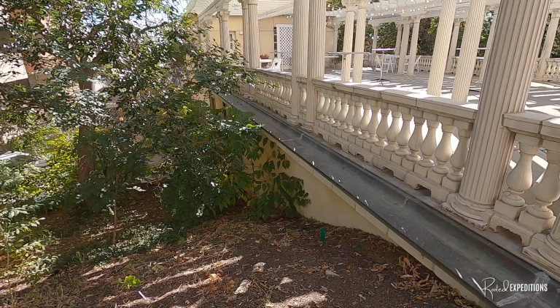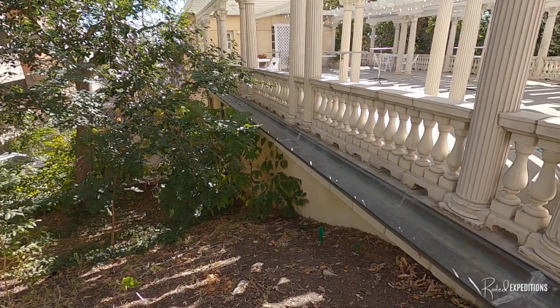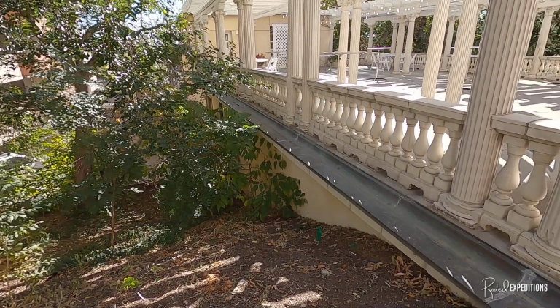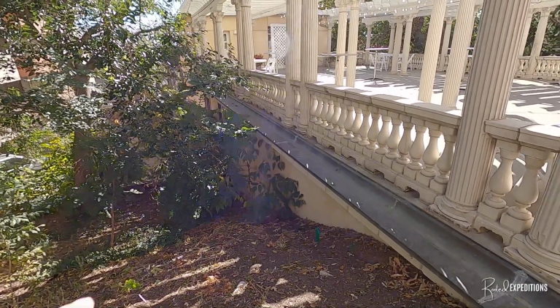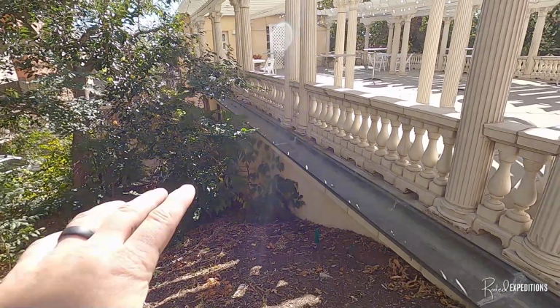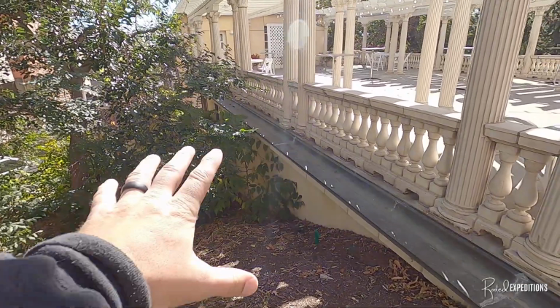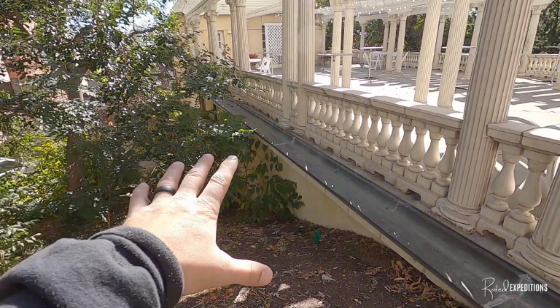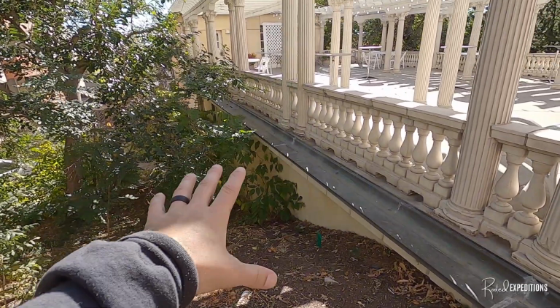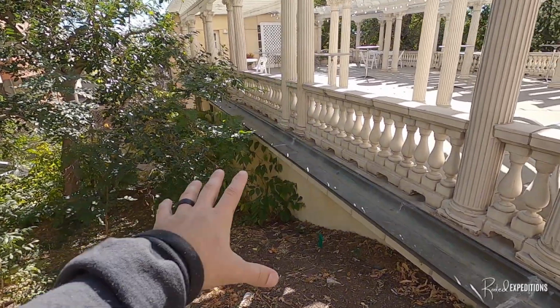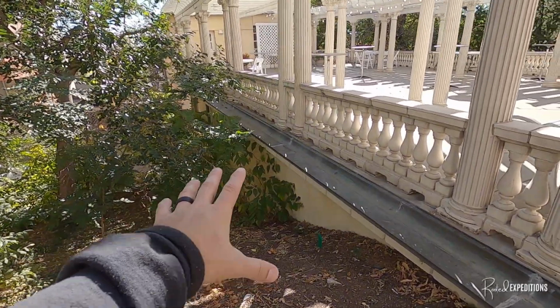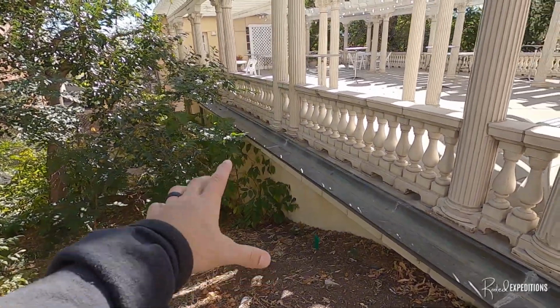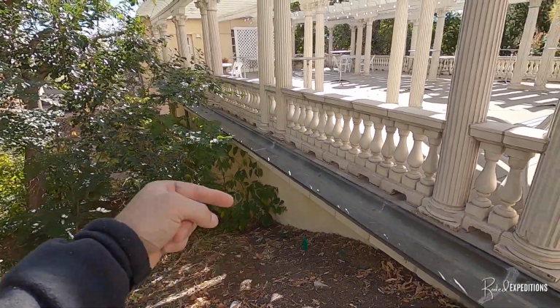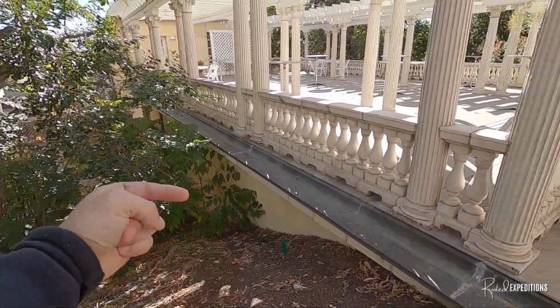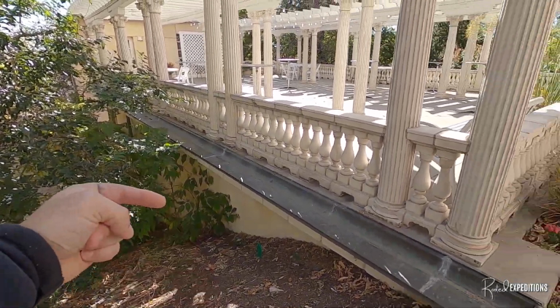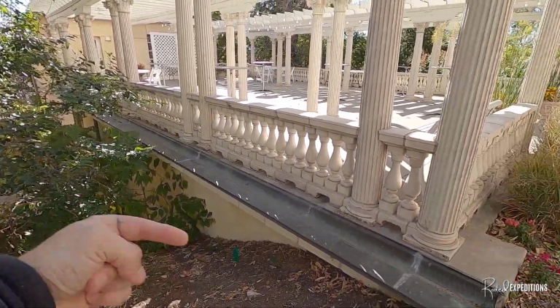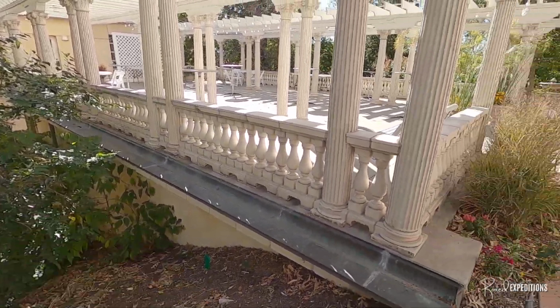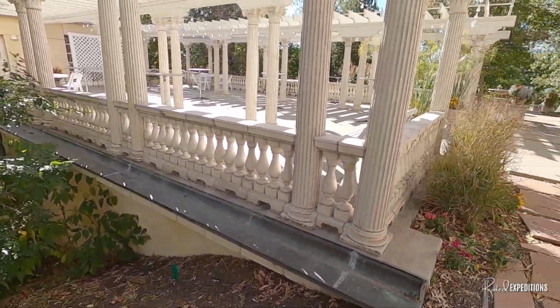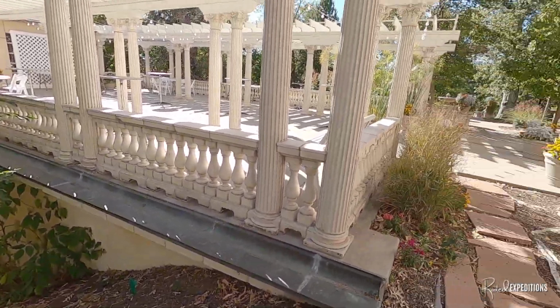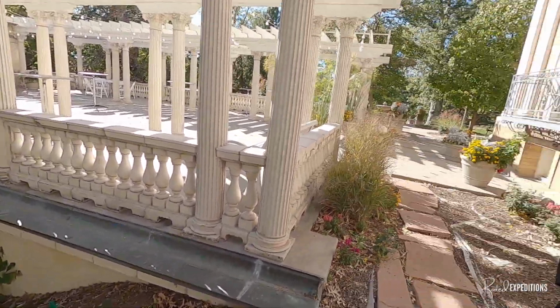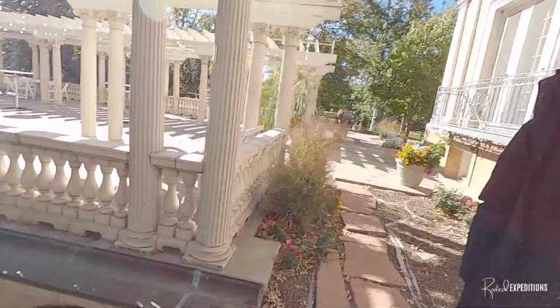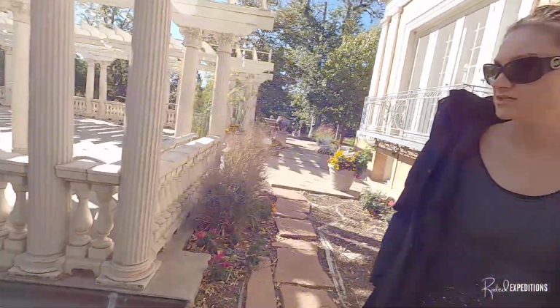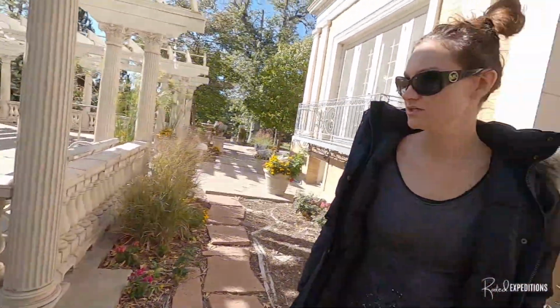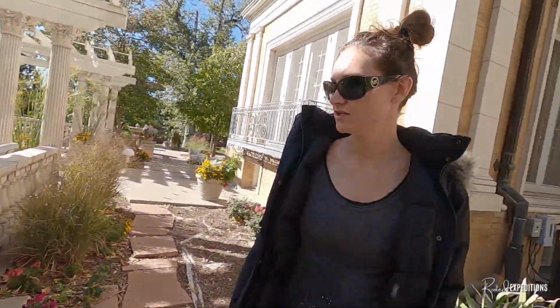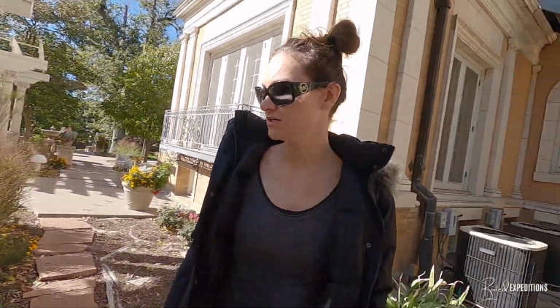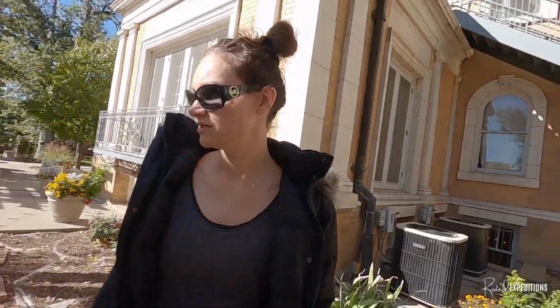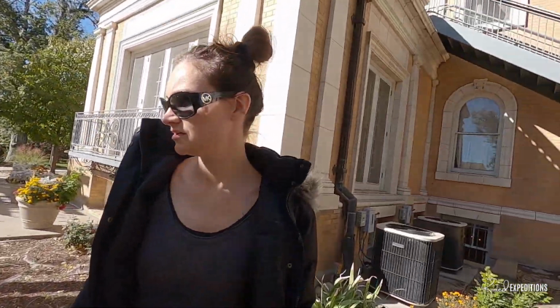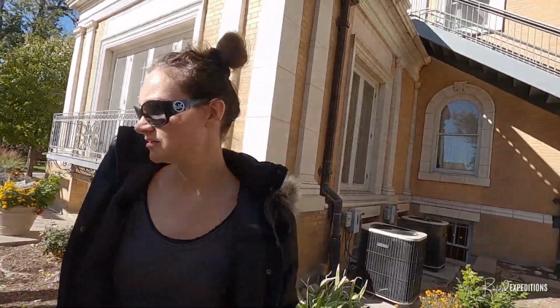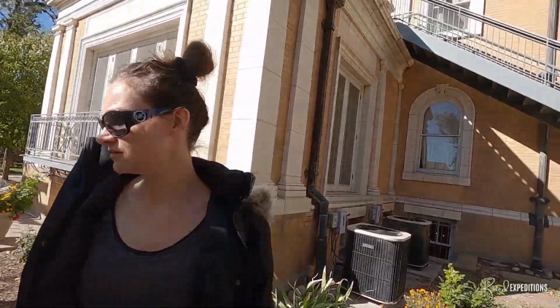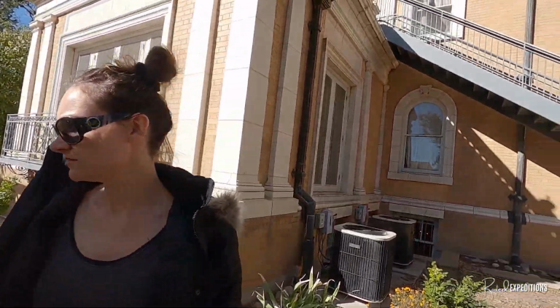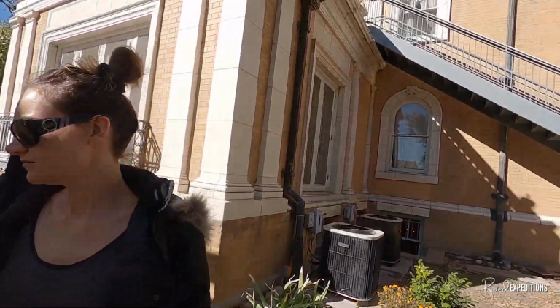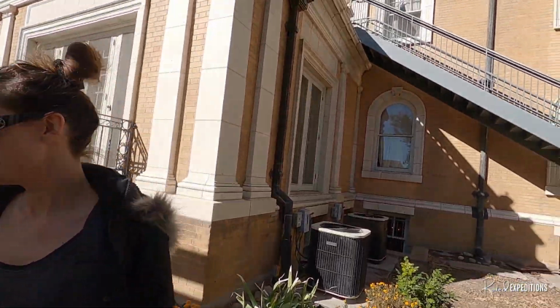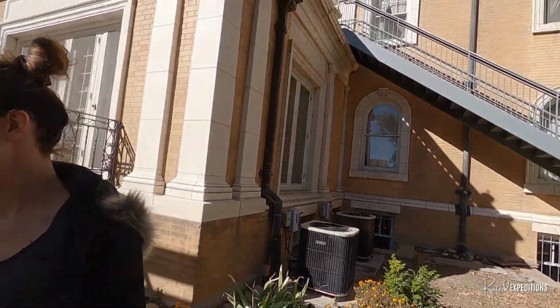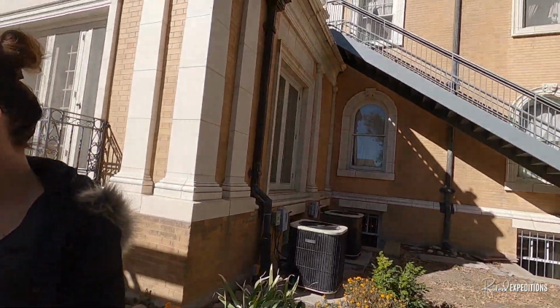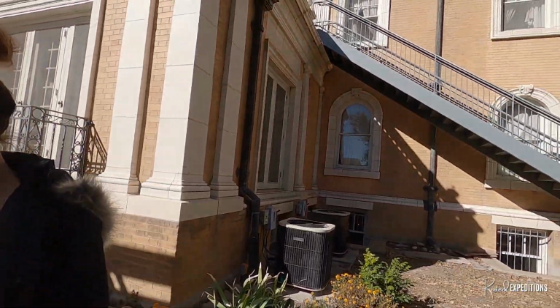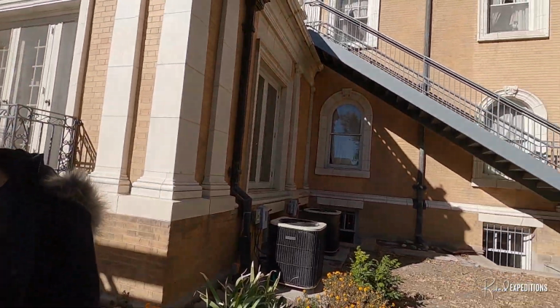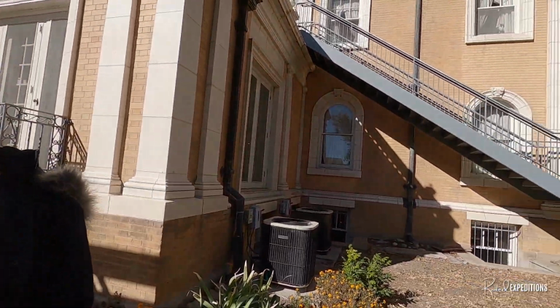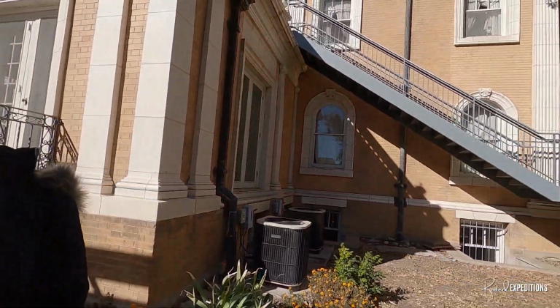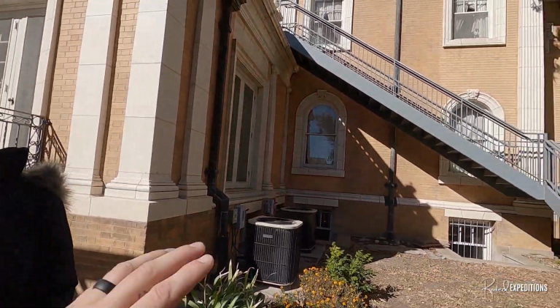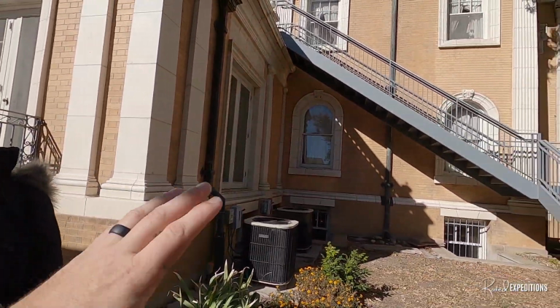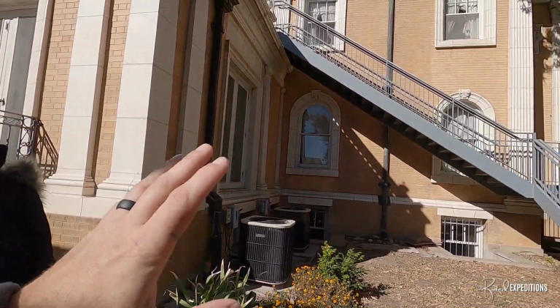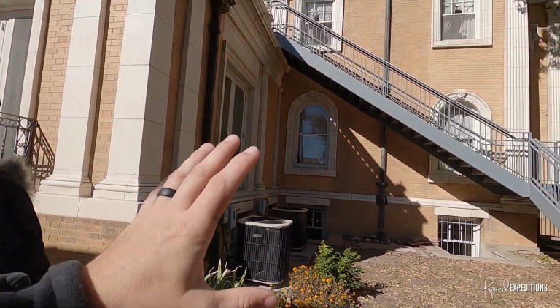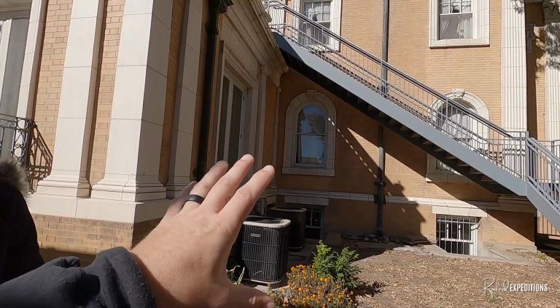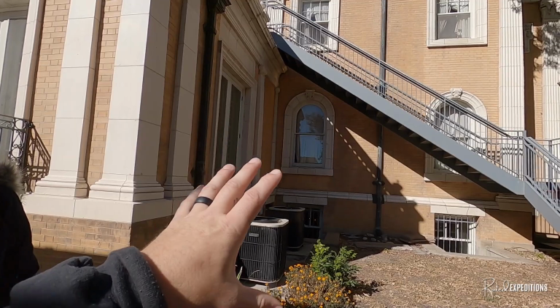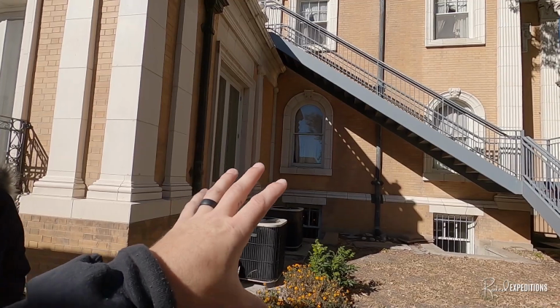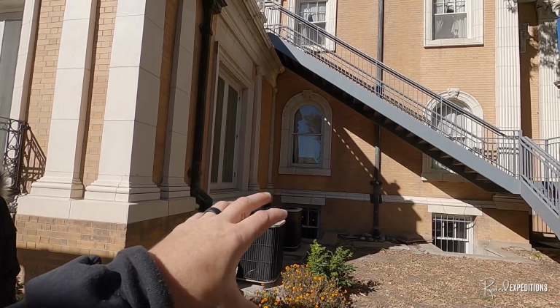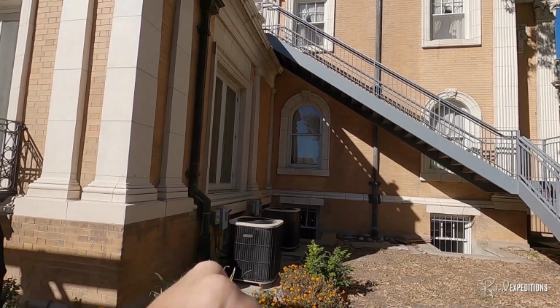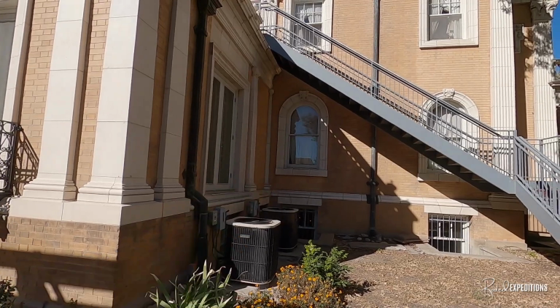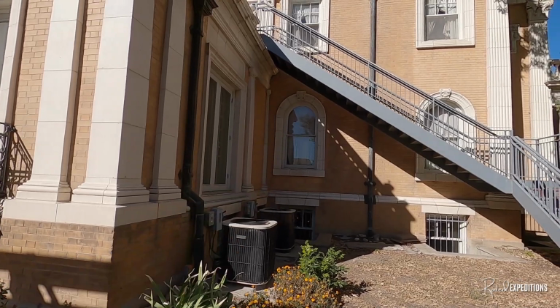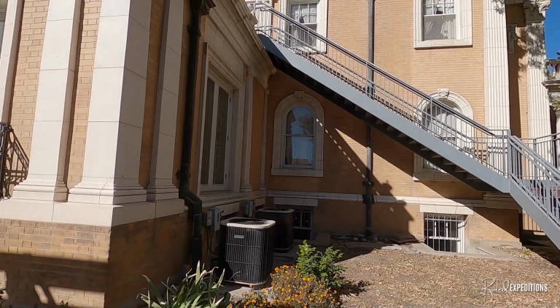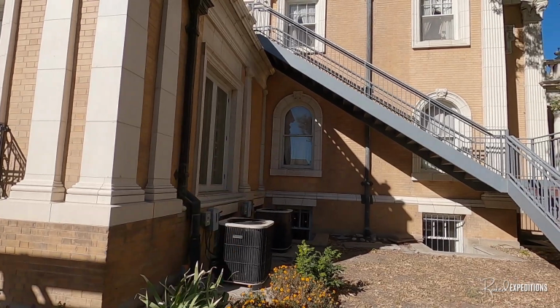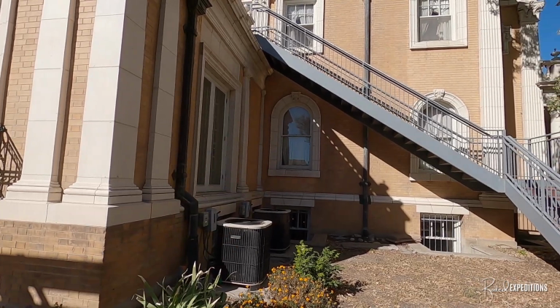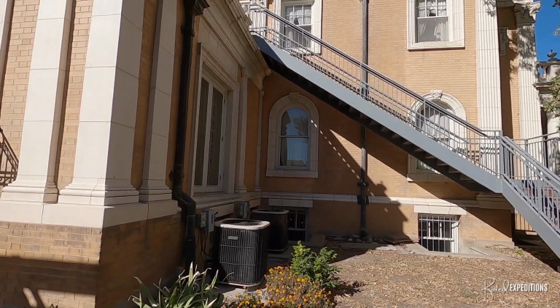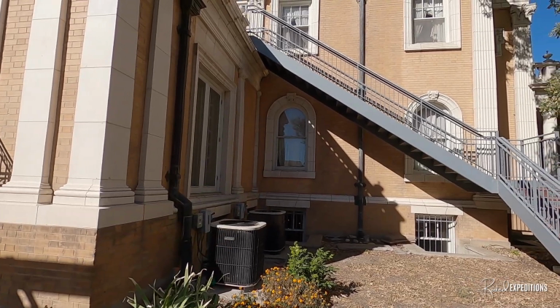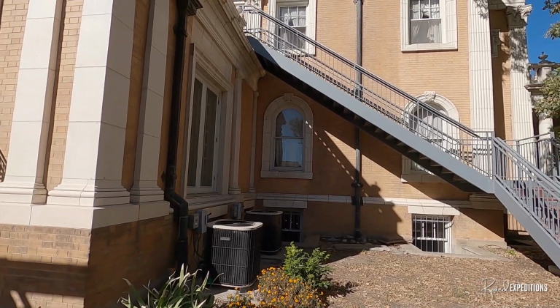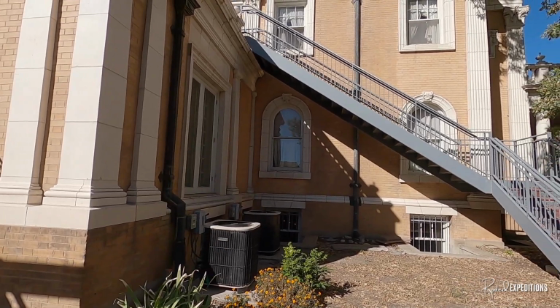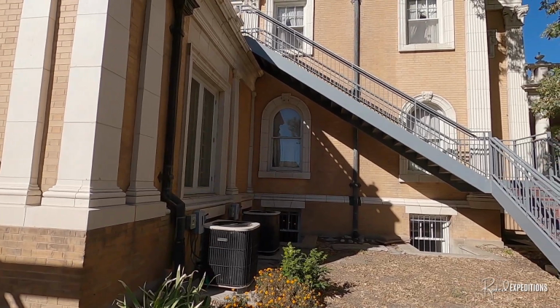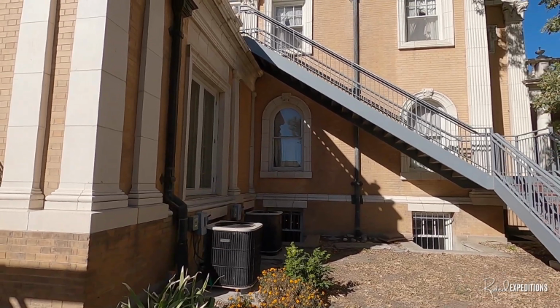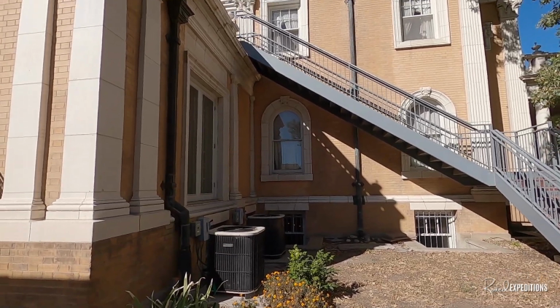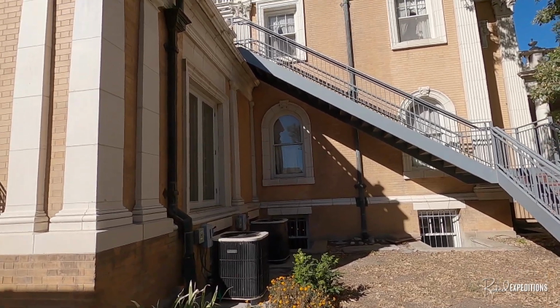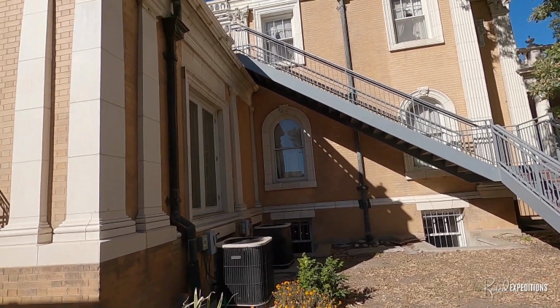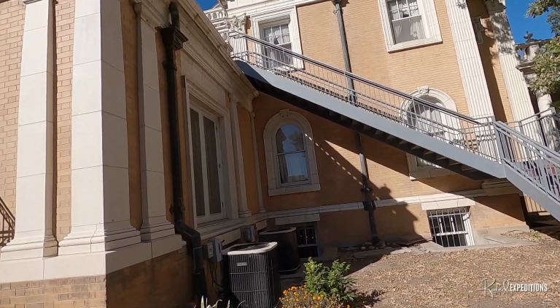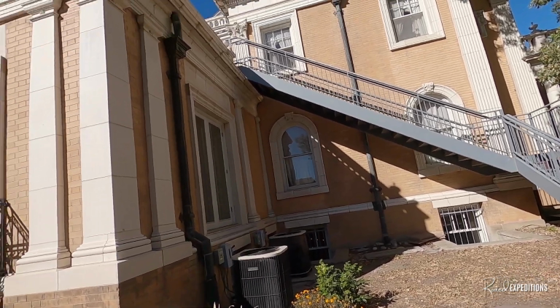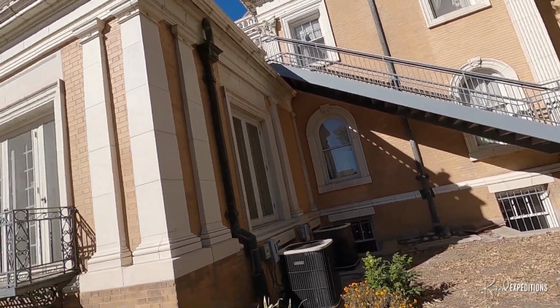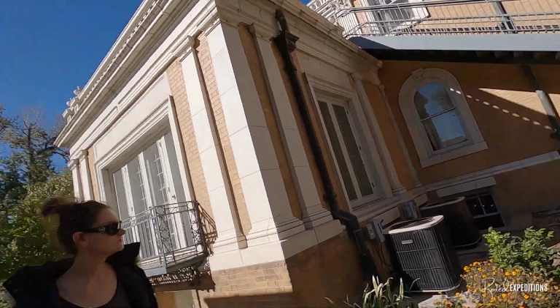So this is the tunnel, guys — it comes all the way through into the building so that the servants wouldn't be seen by the guests.